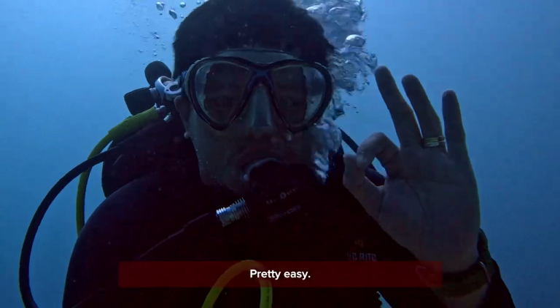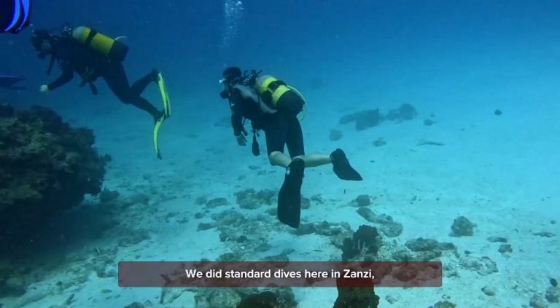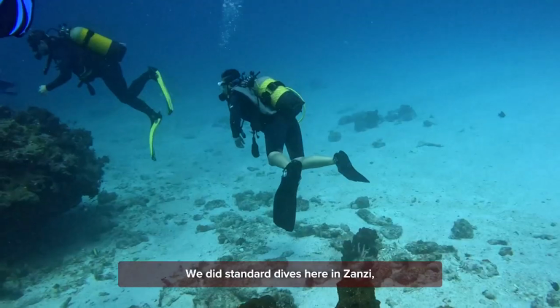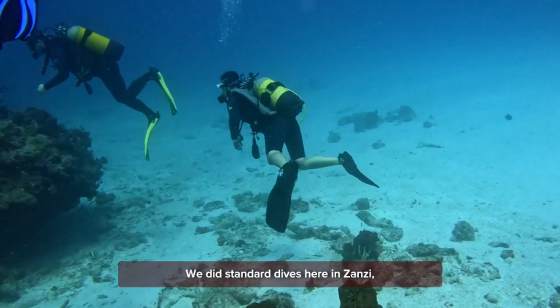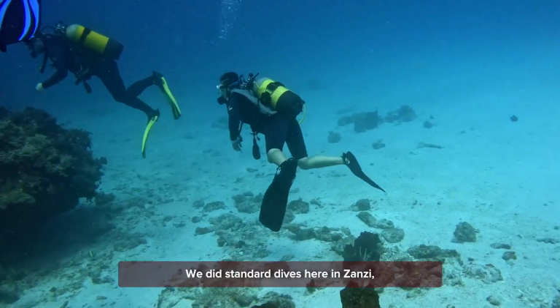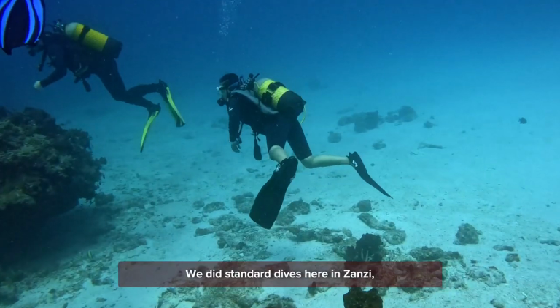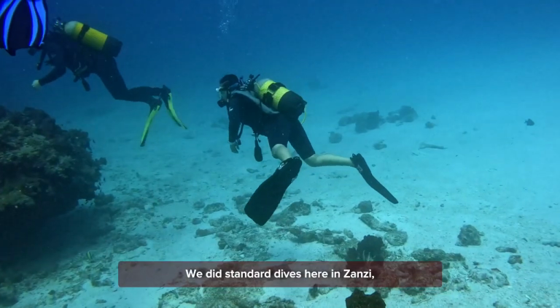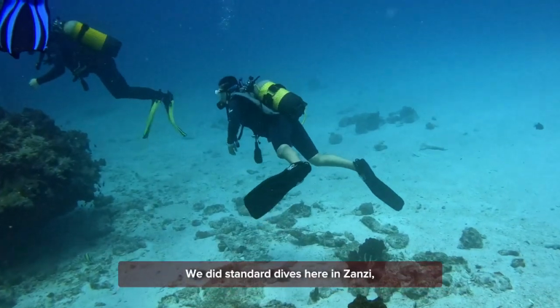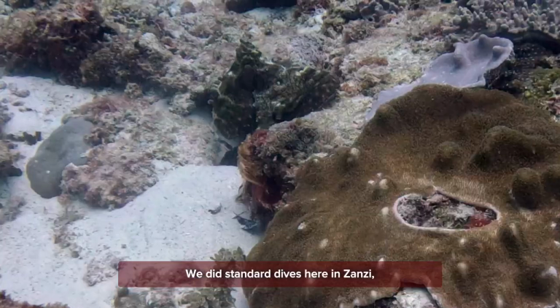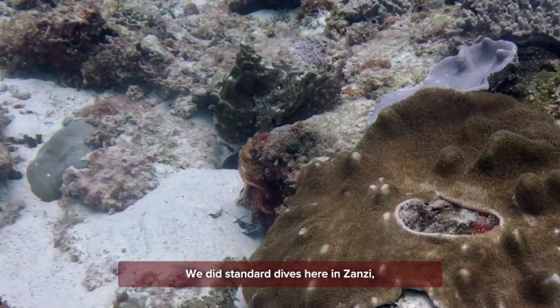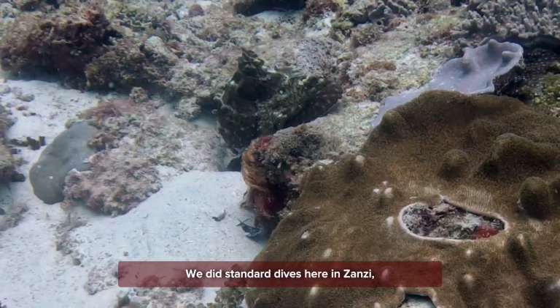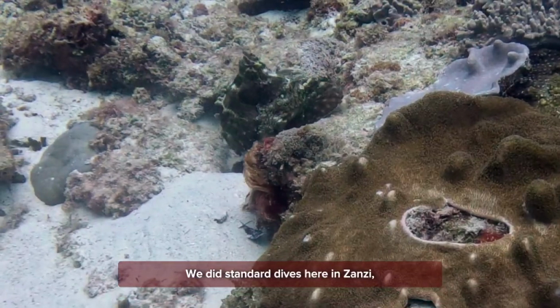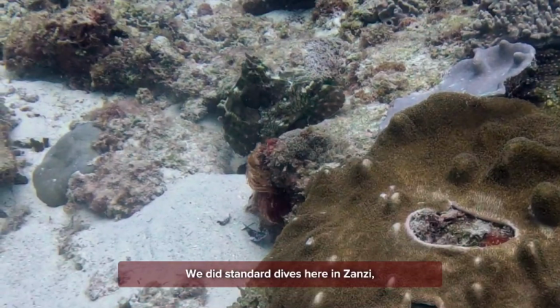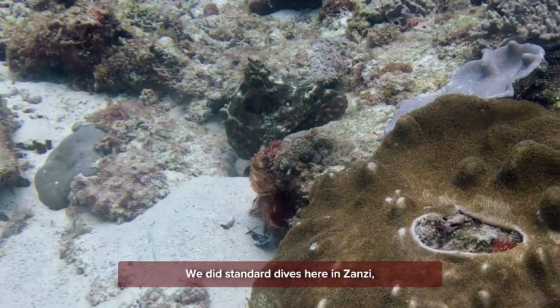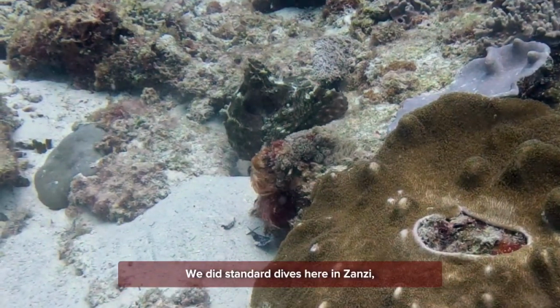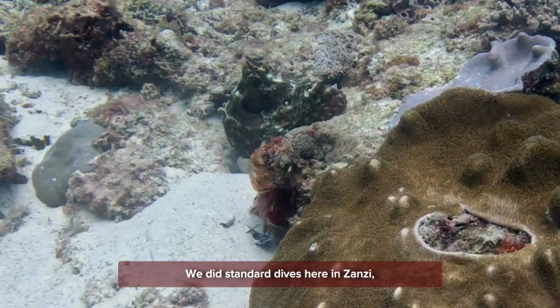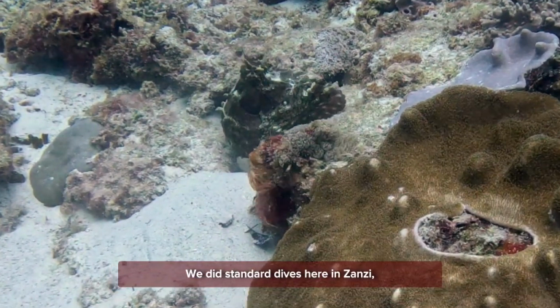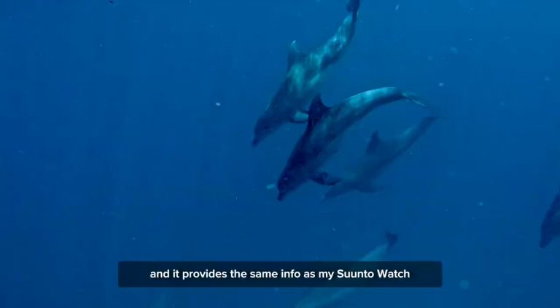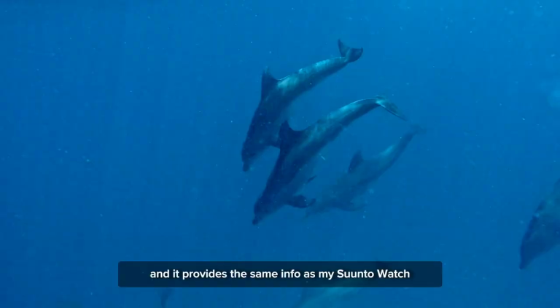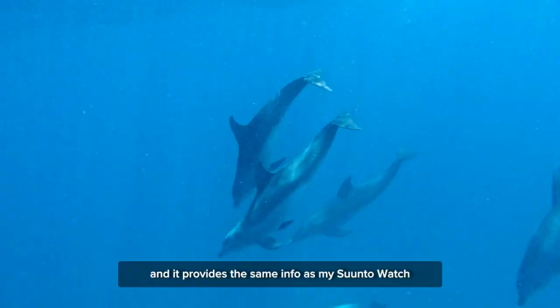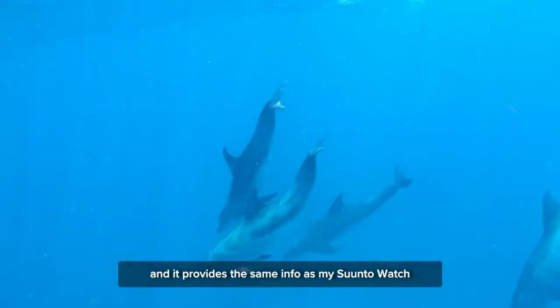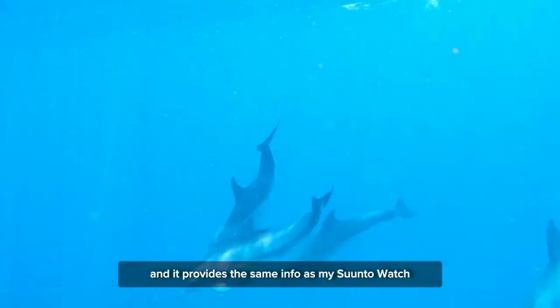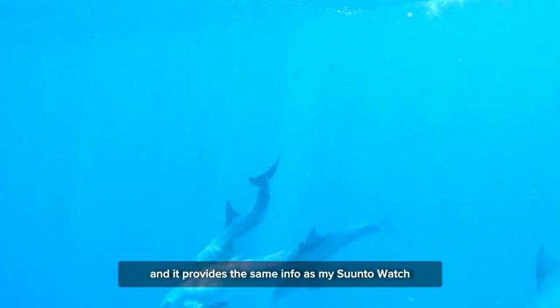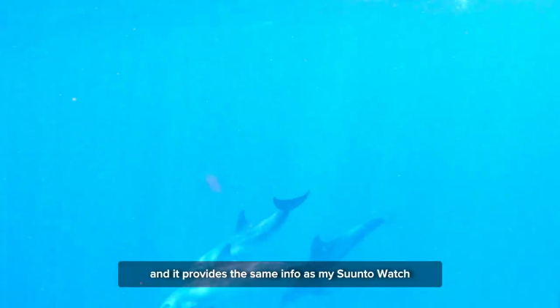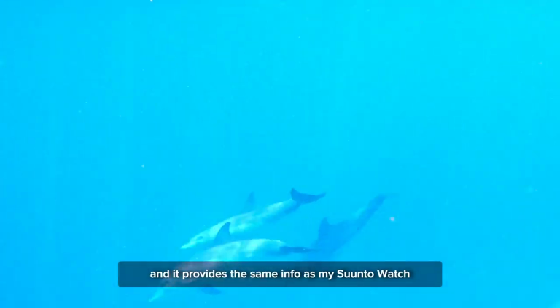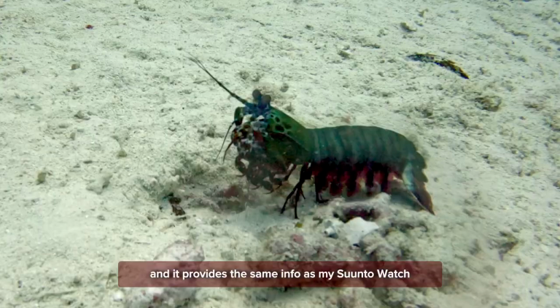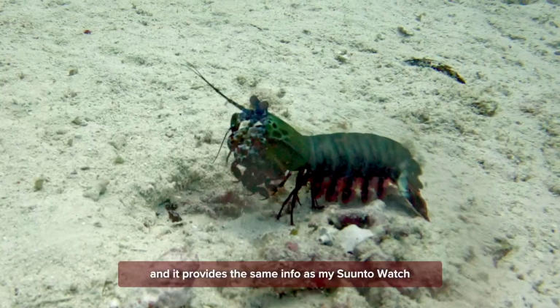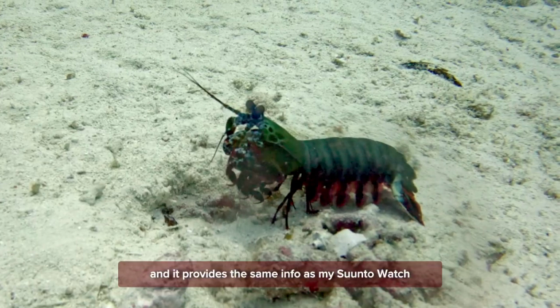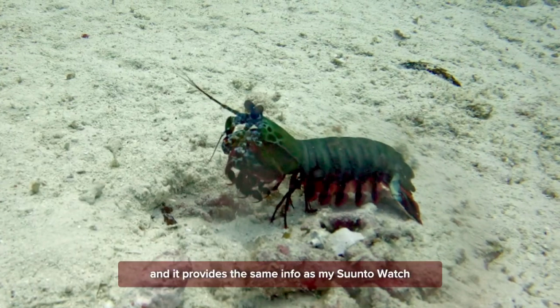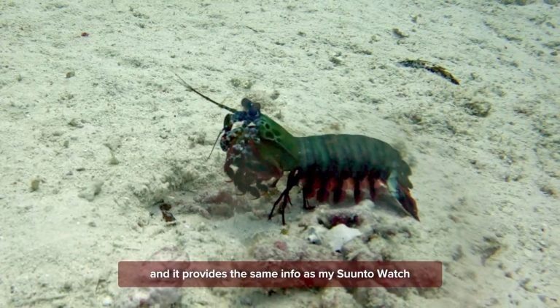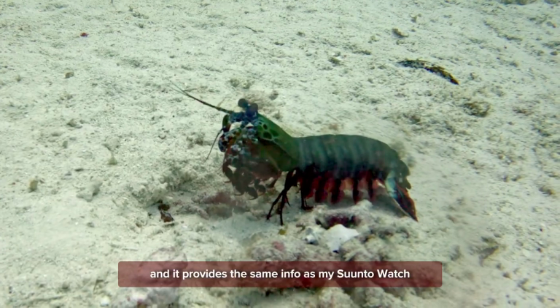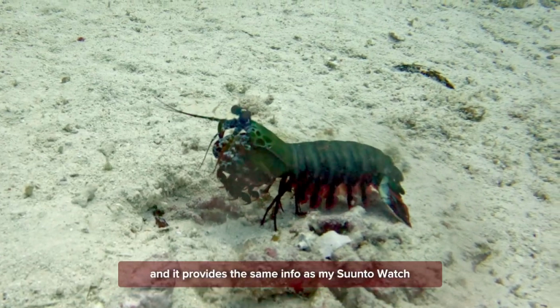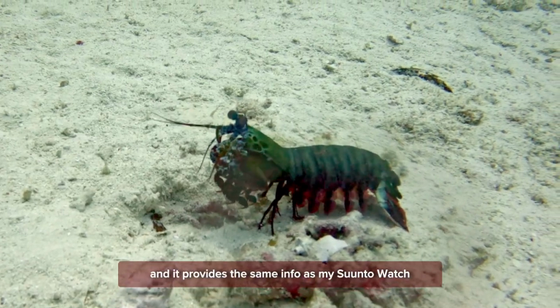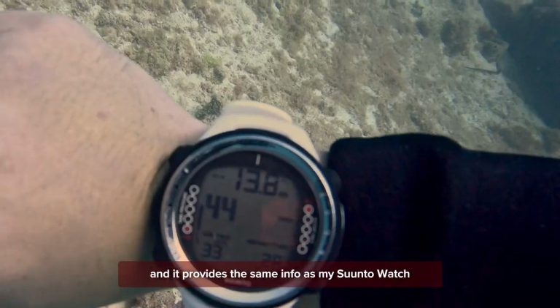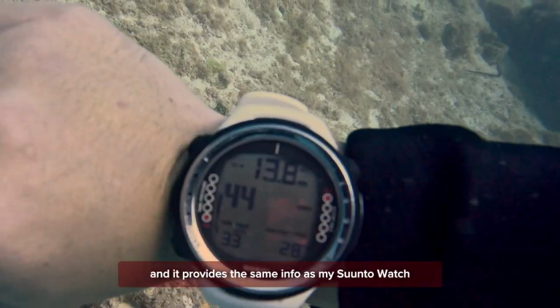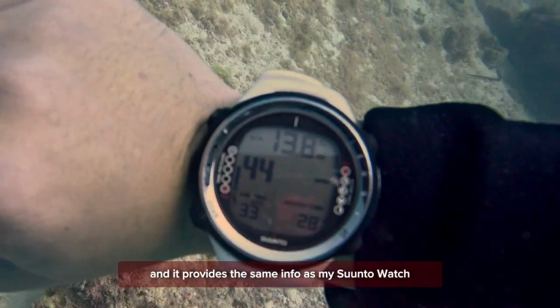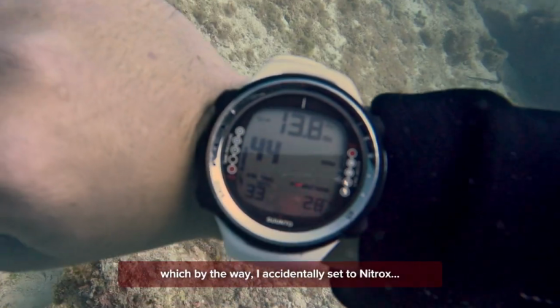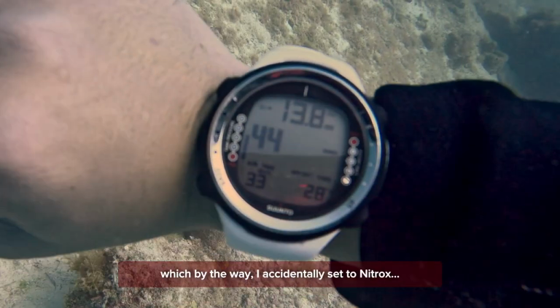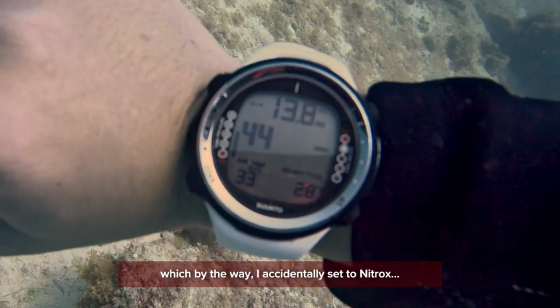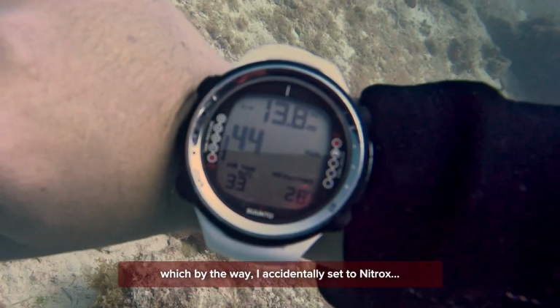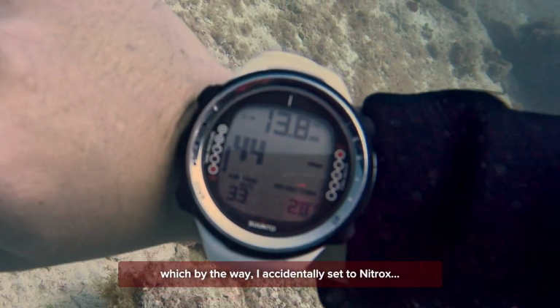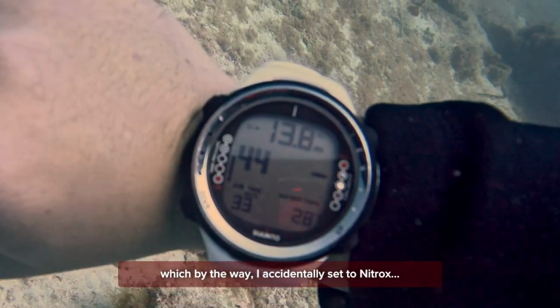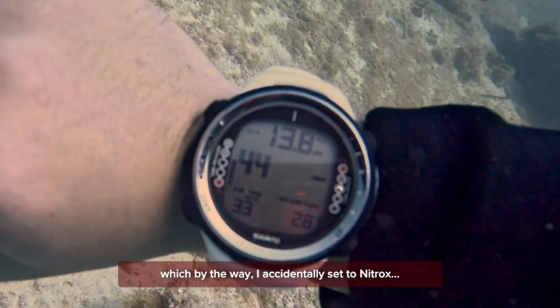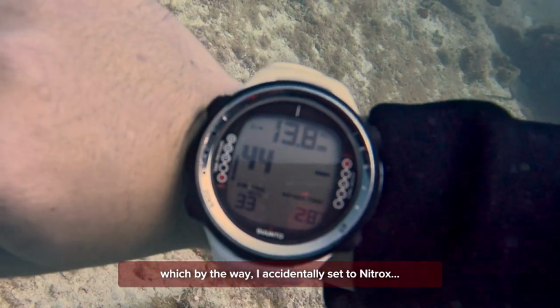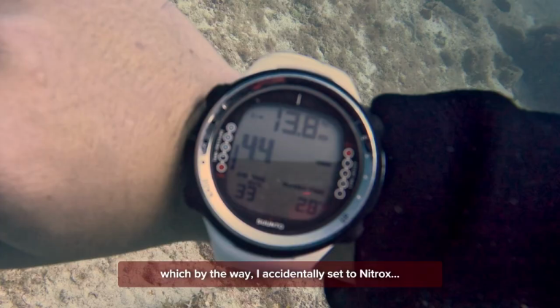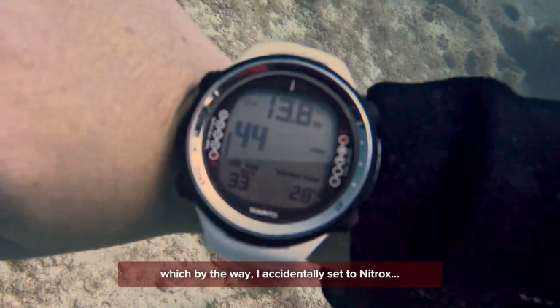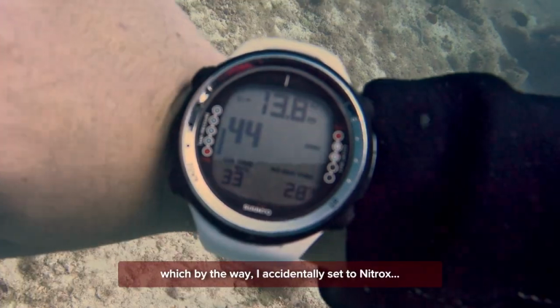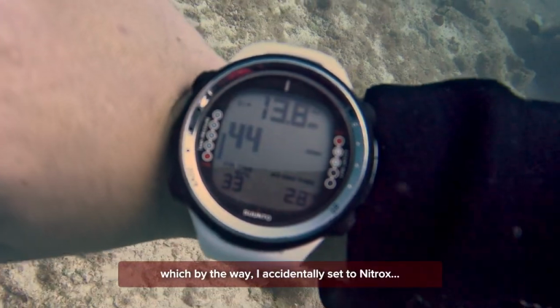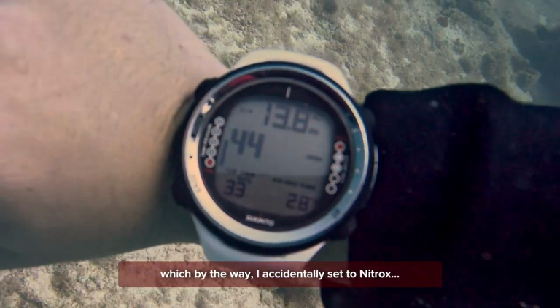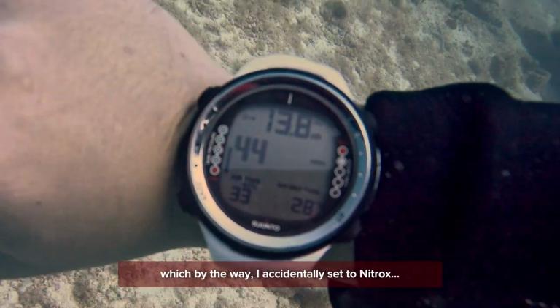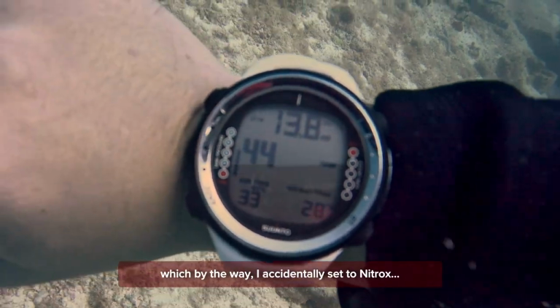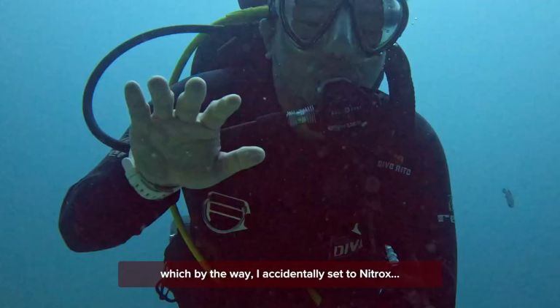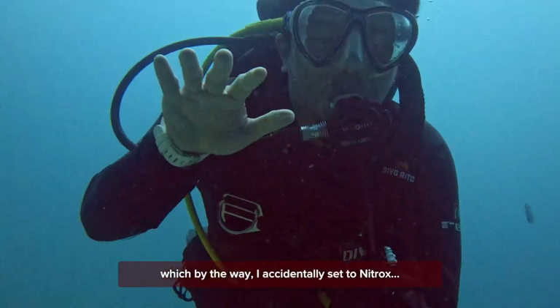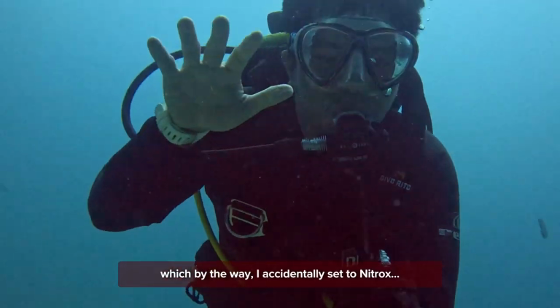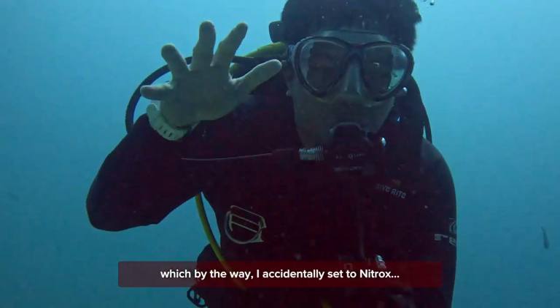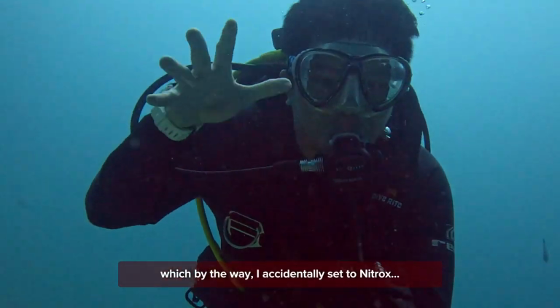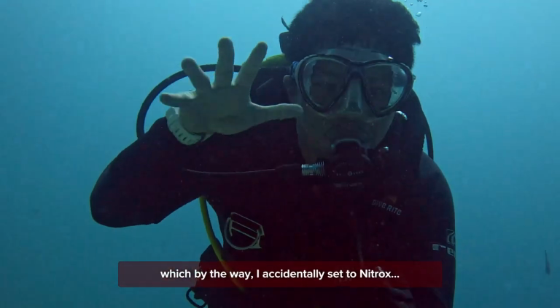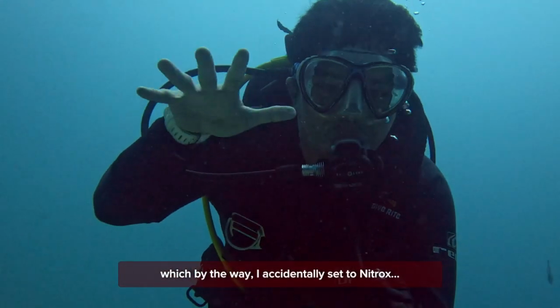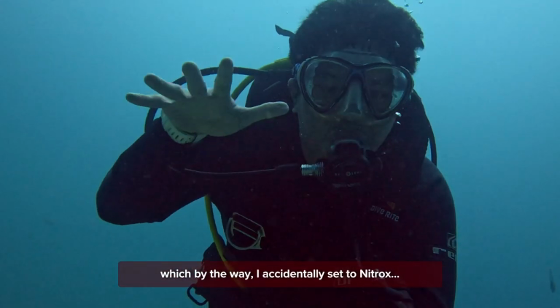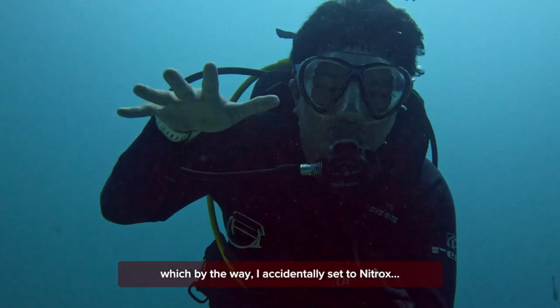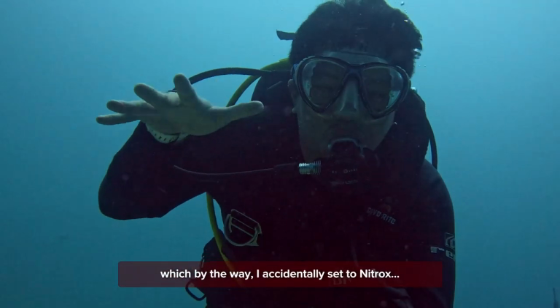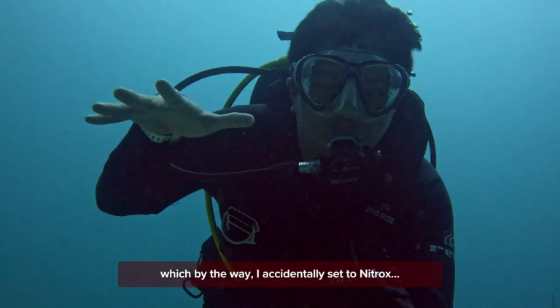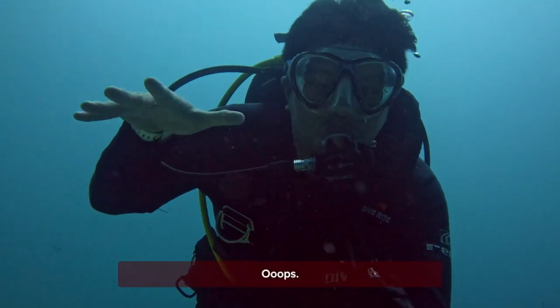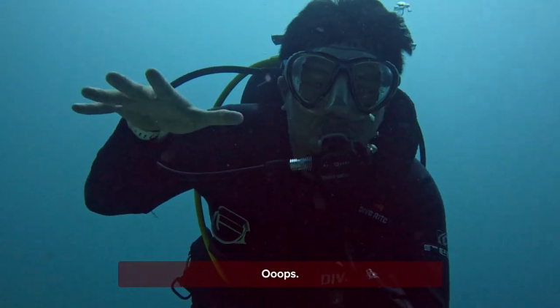We did standard dives here in Zanzibar and it provides the same info as my Suunto watch — which, by the way, I accidentally set to Nitrox. Oops.